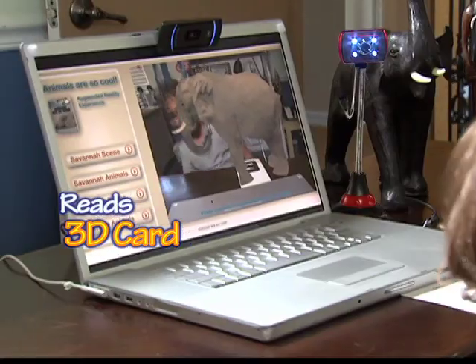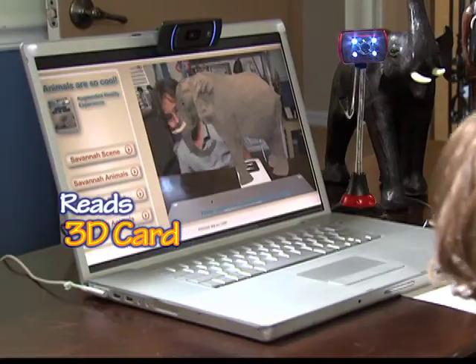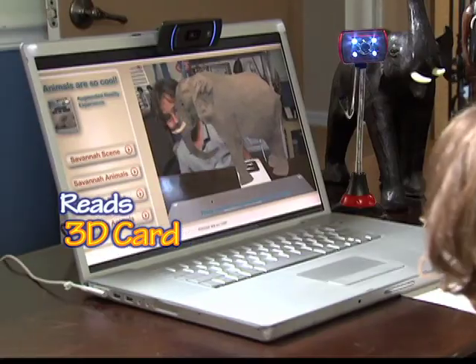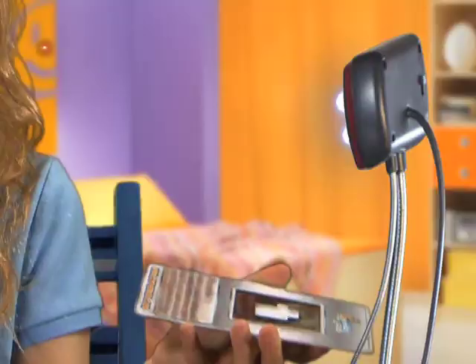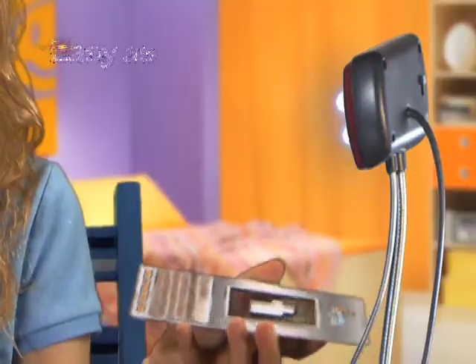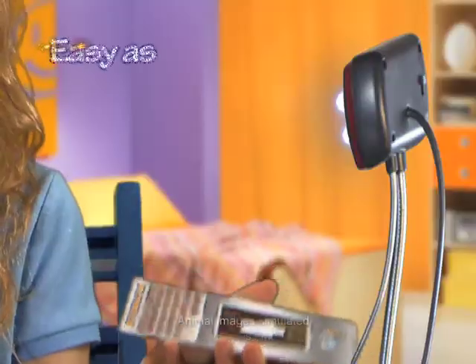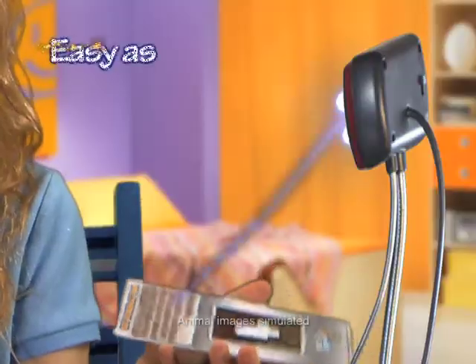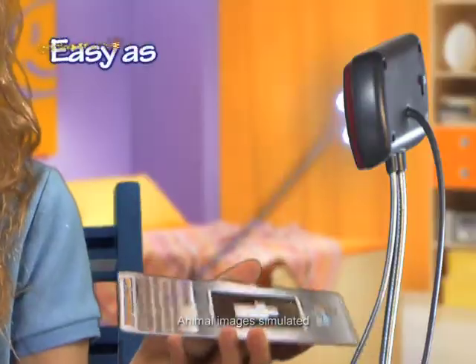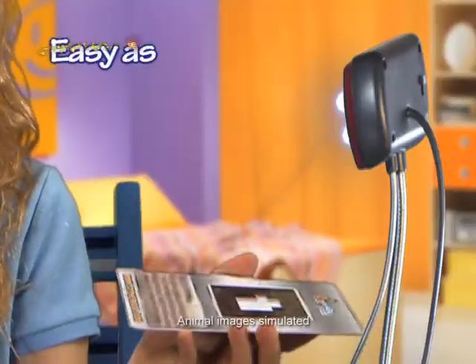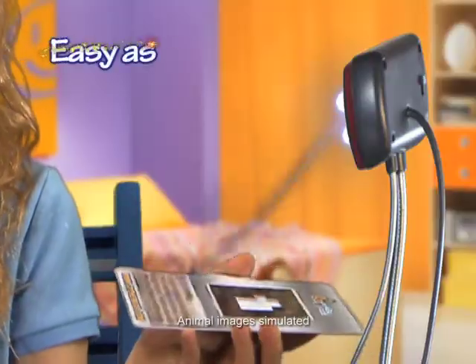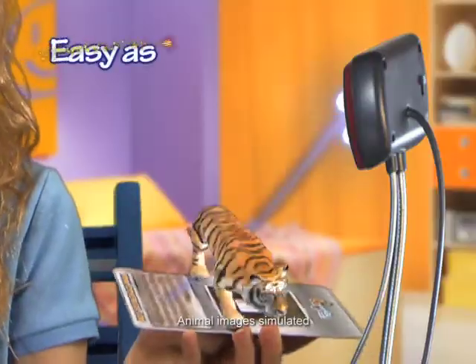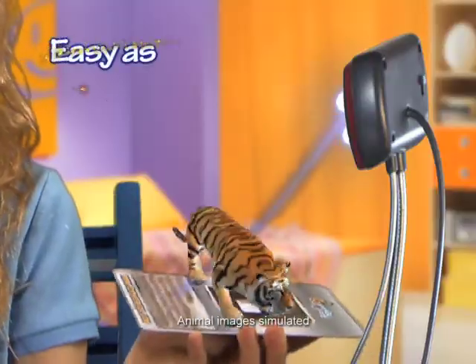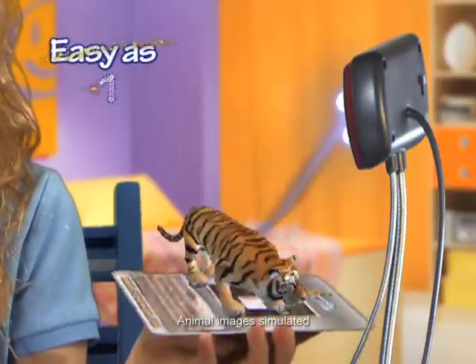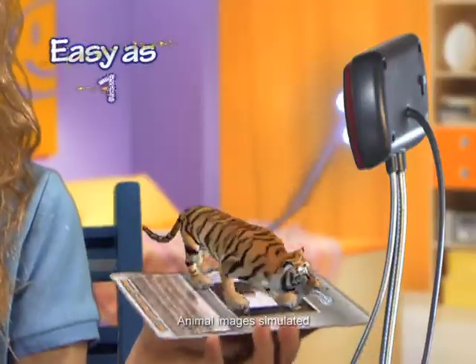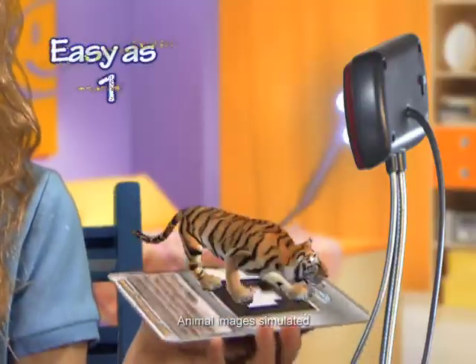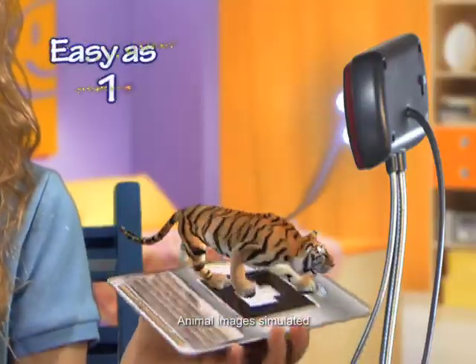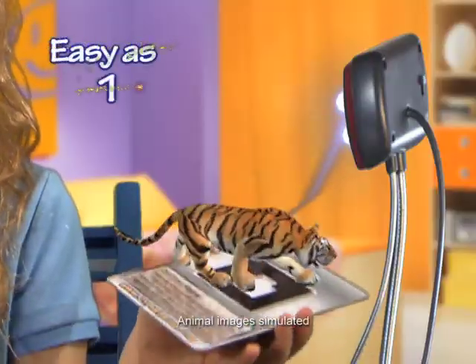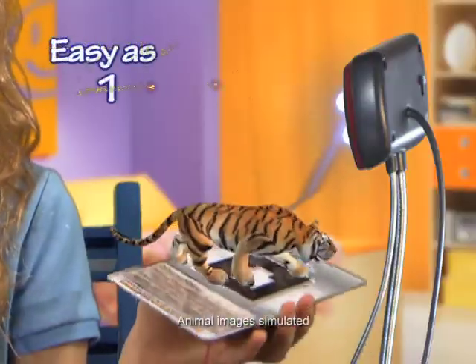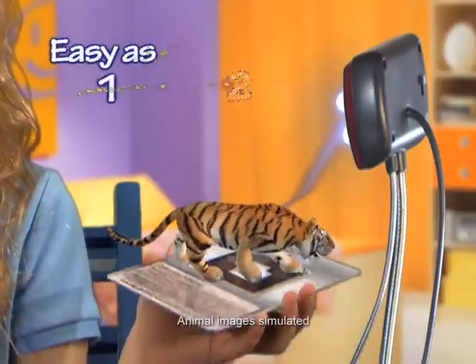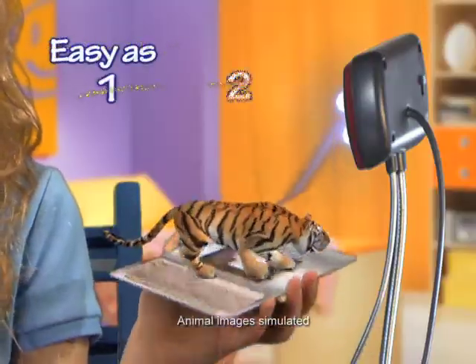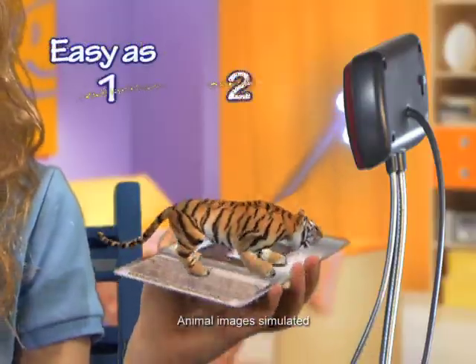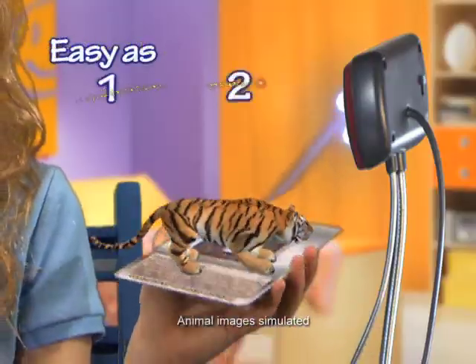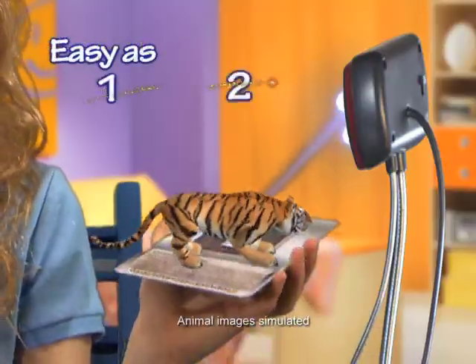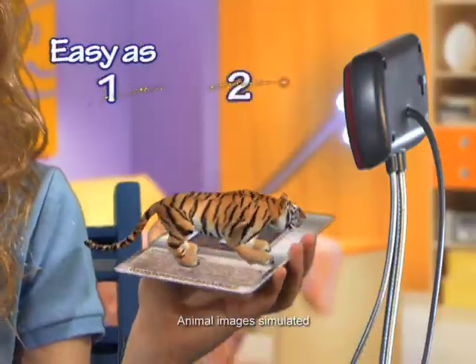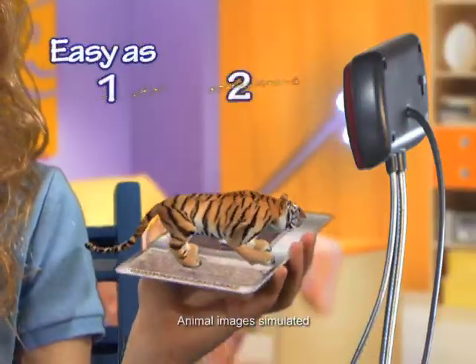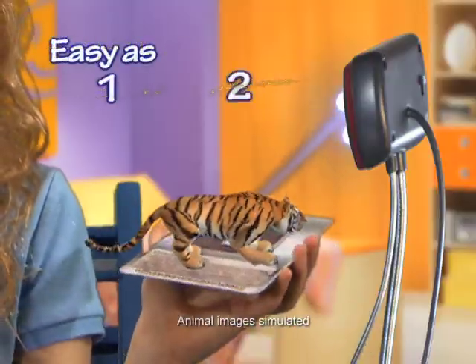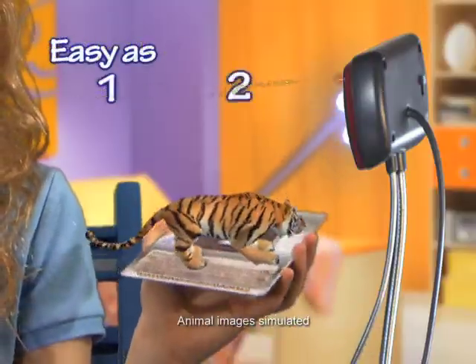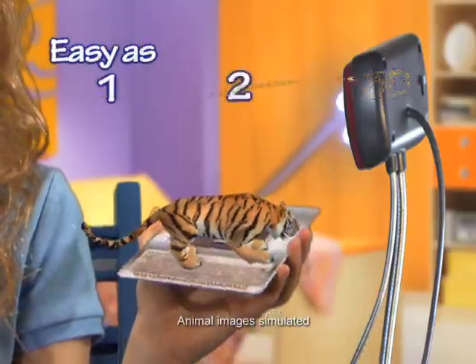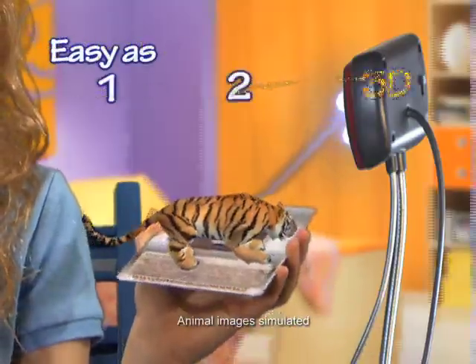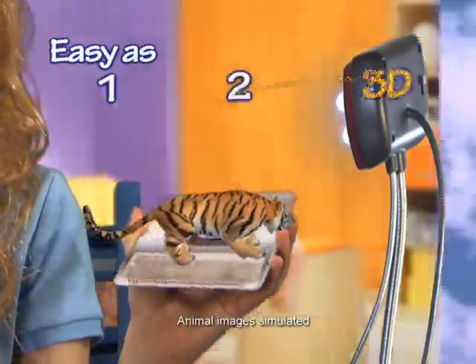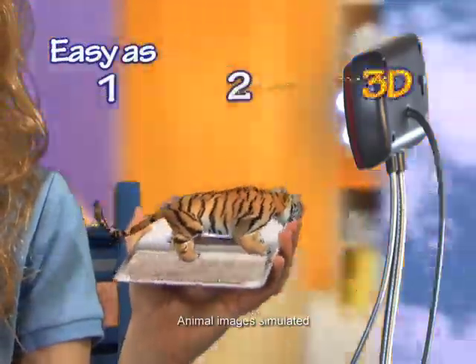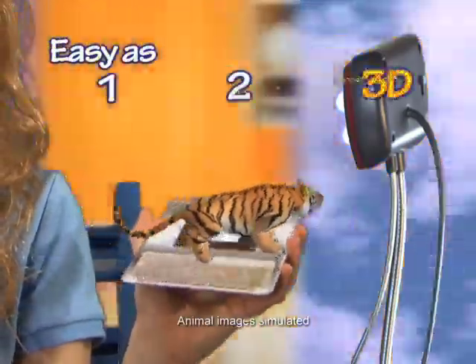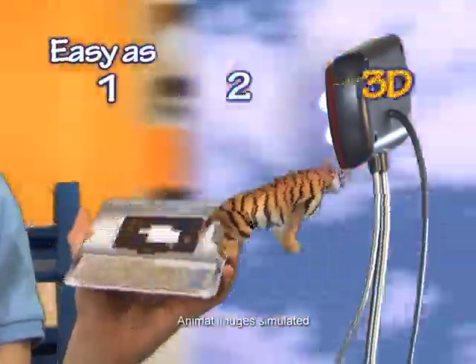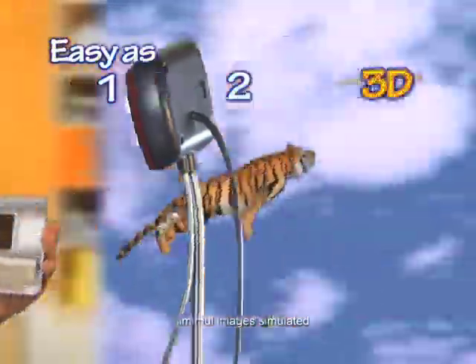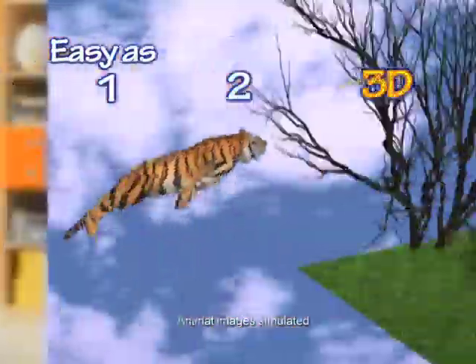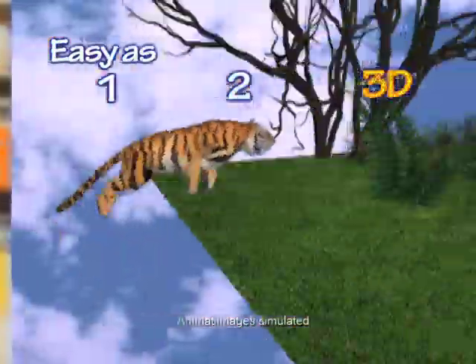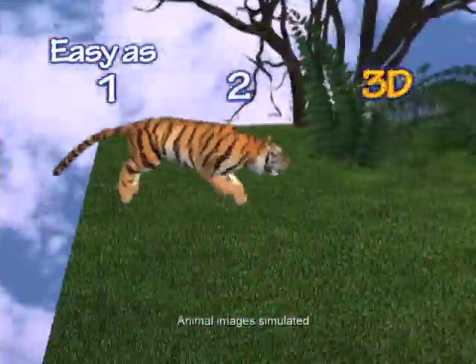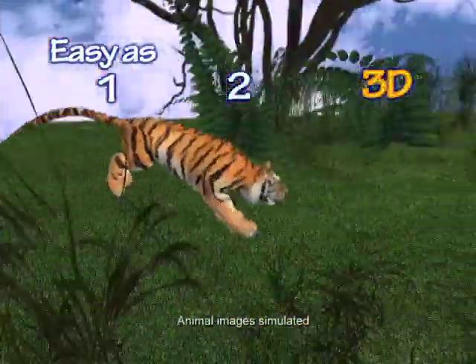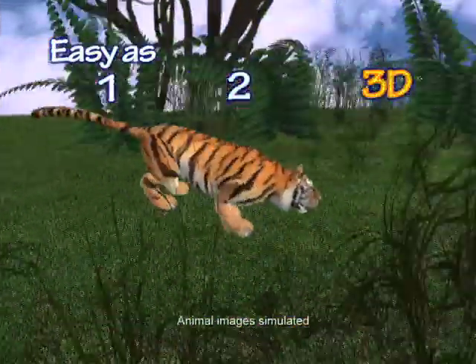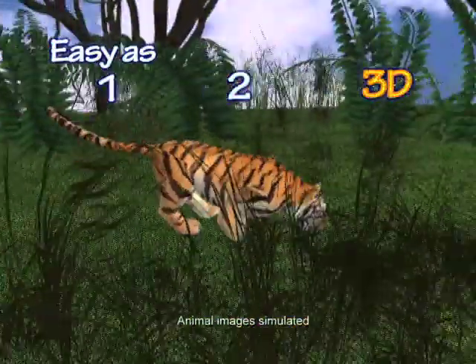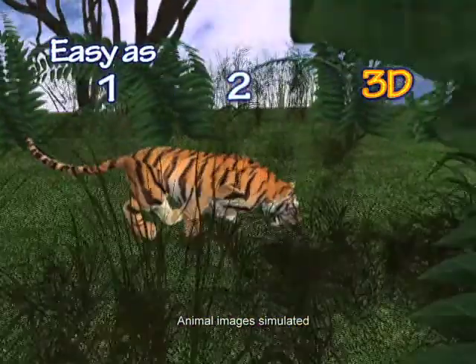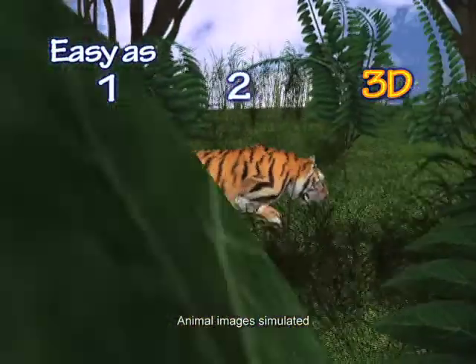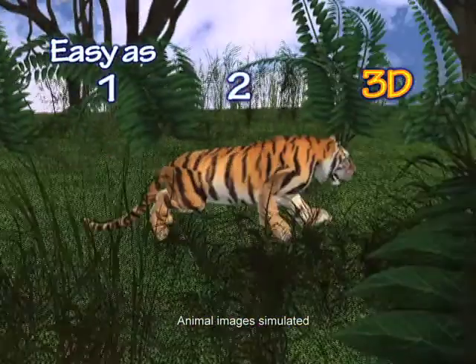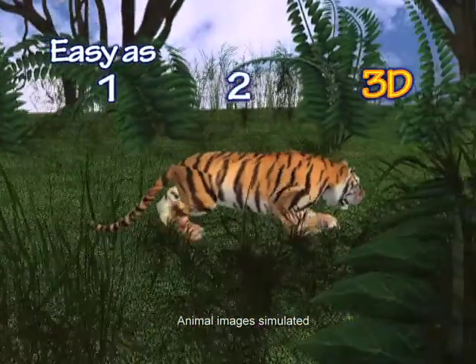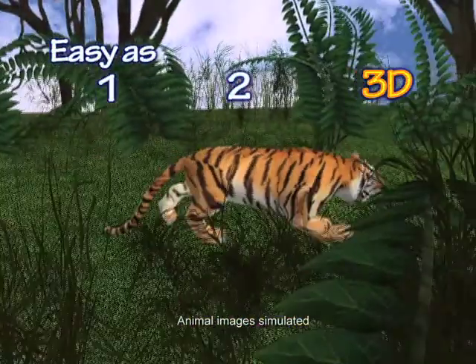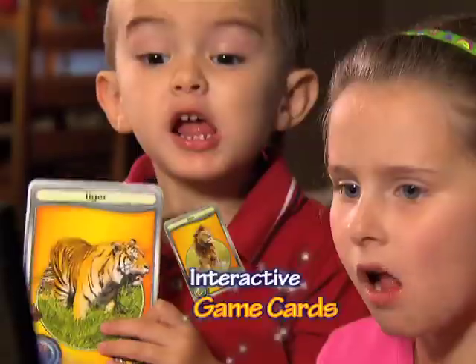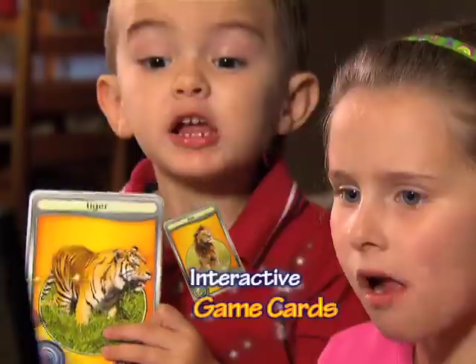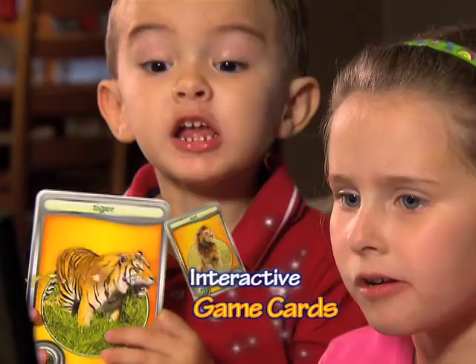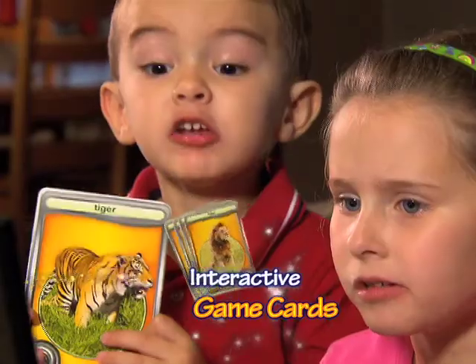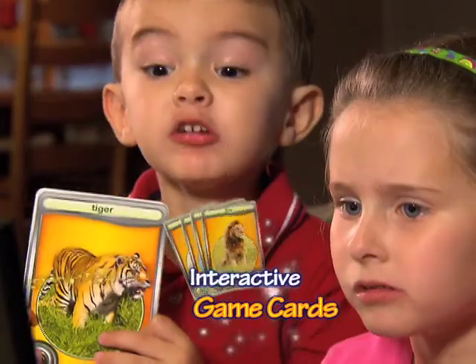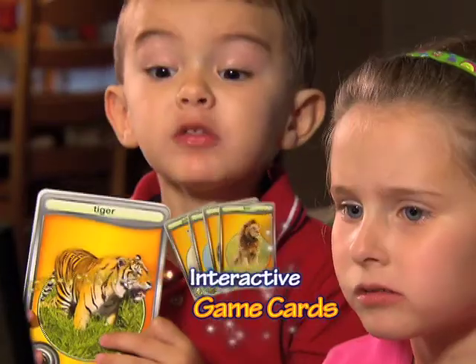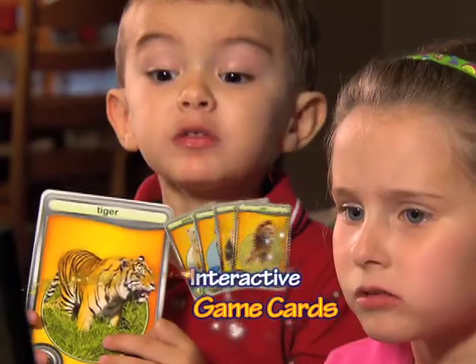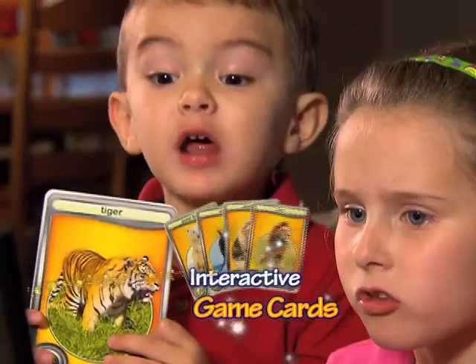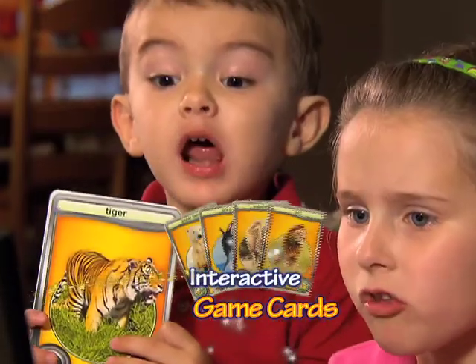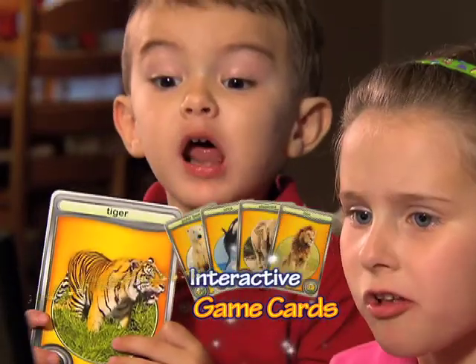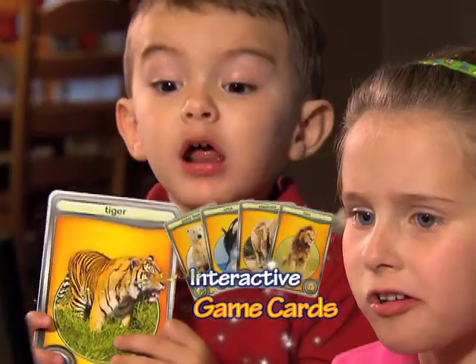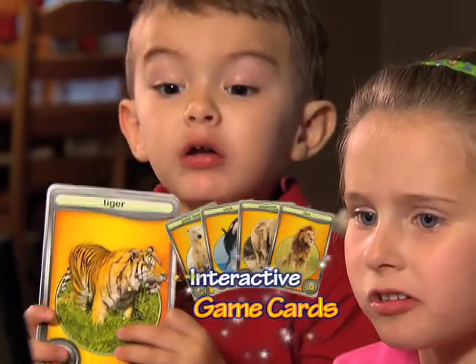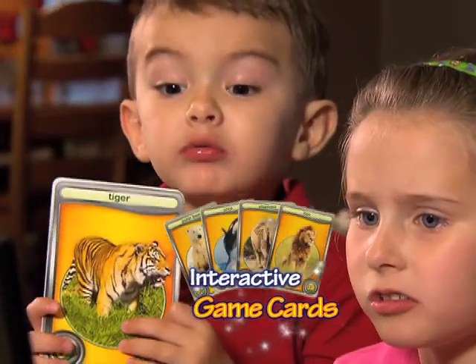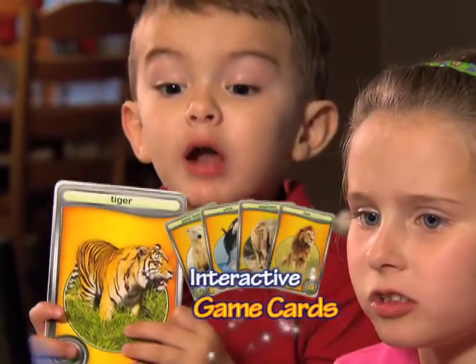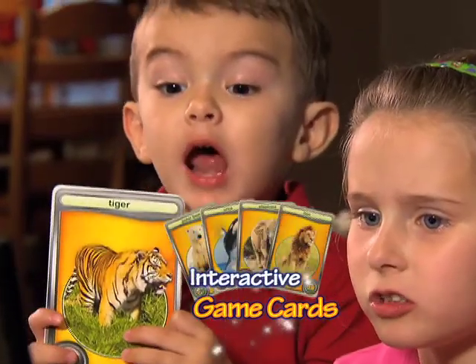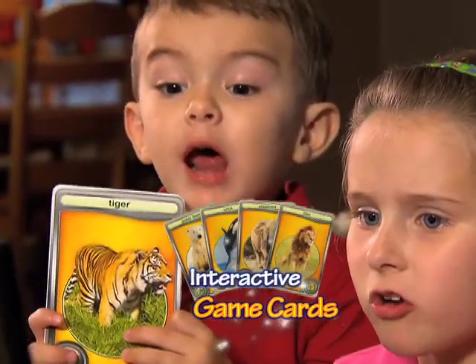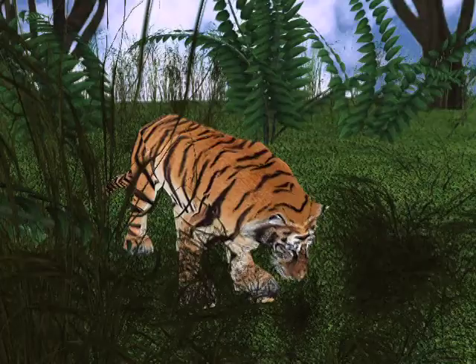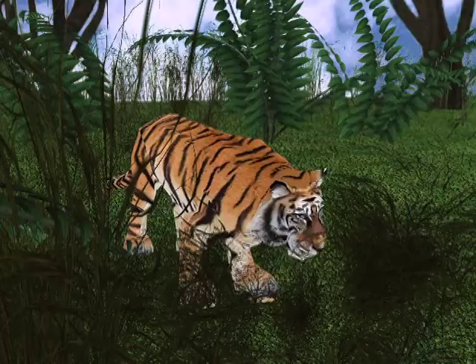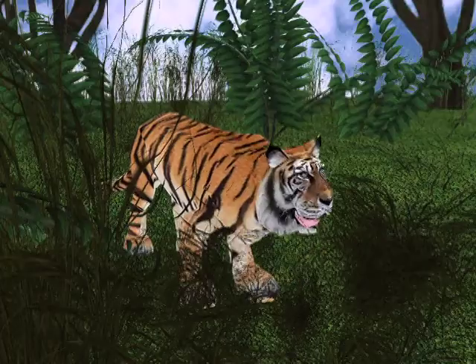It's as easy as 1, 2, 3D. Now you can learn and play.